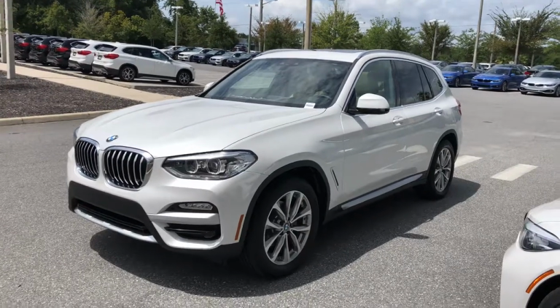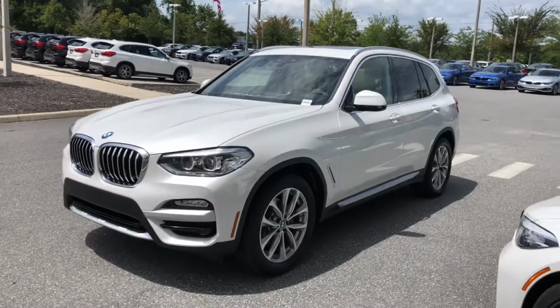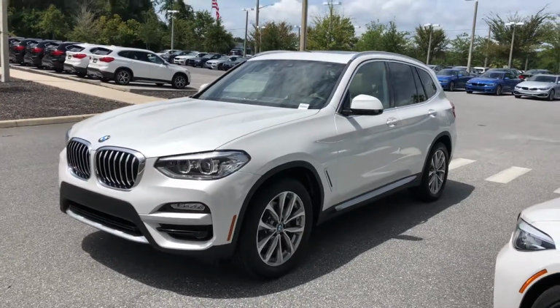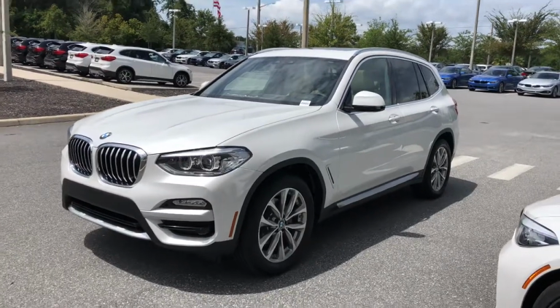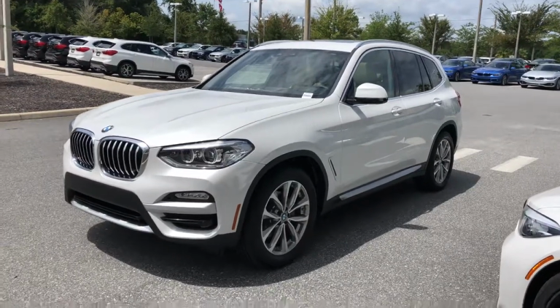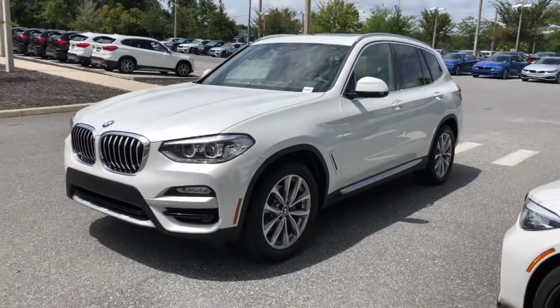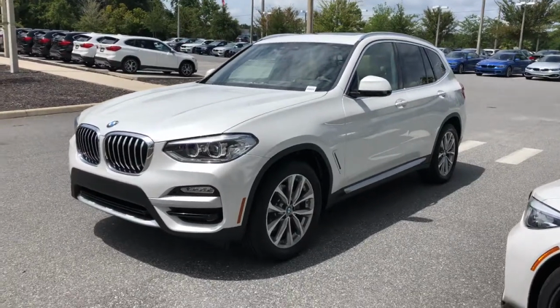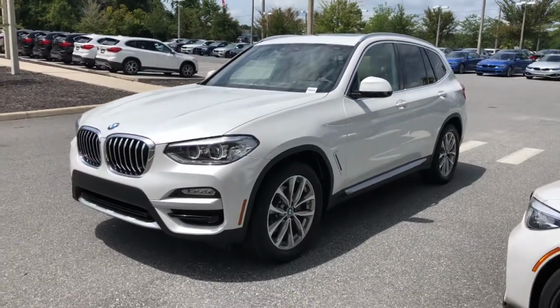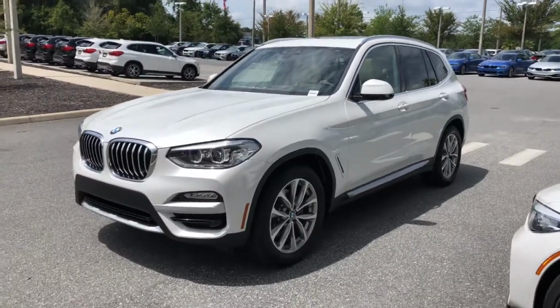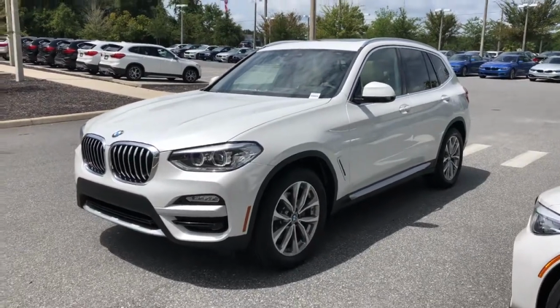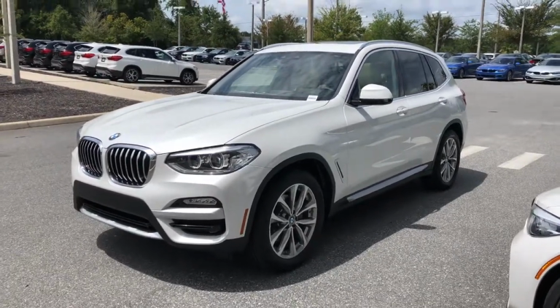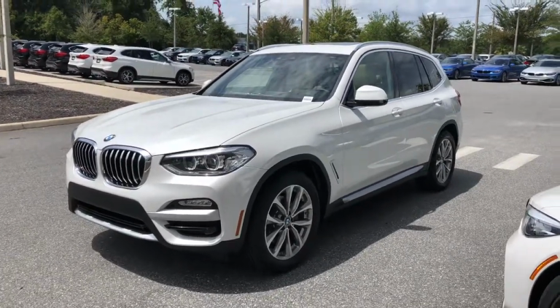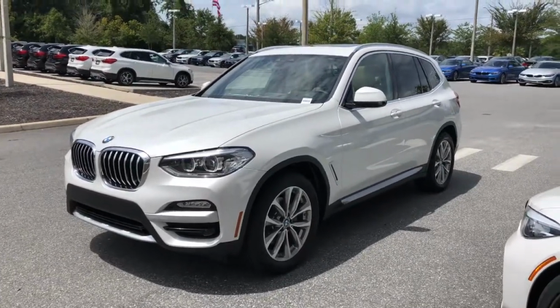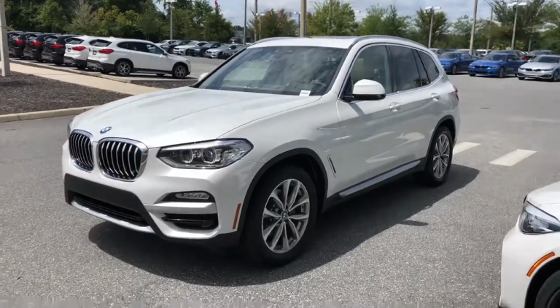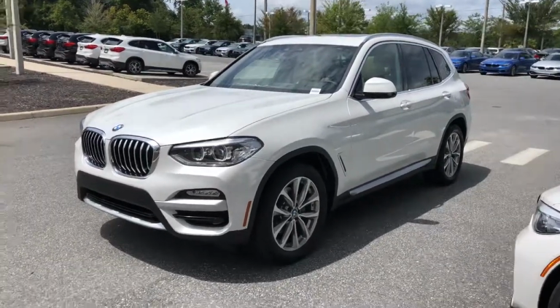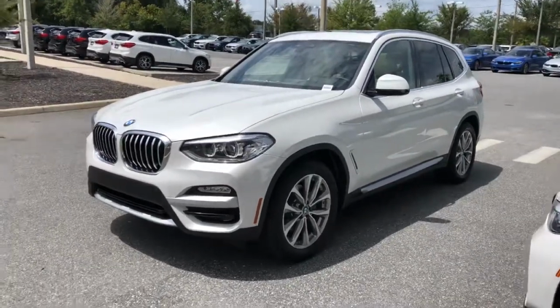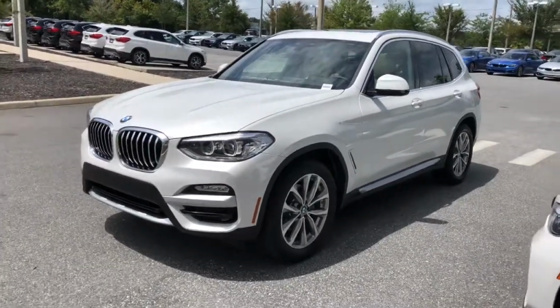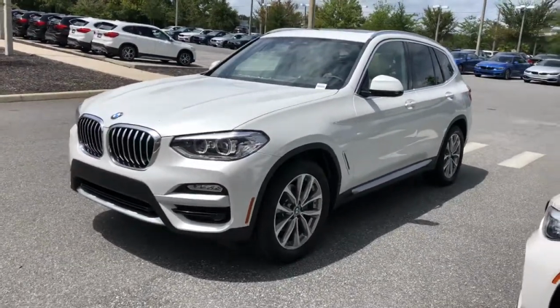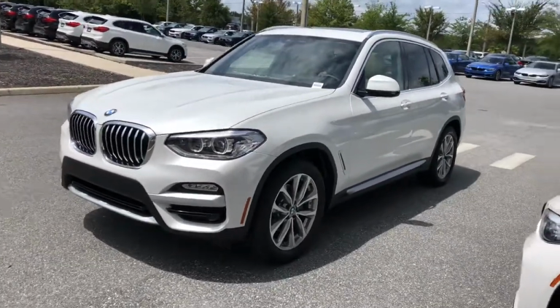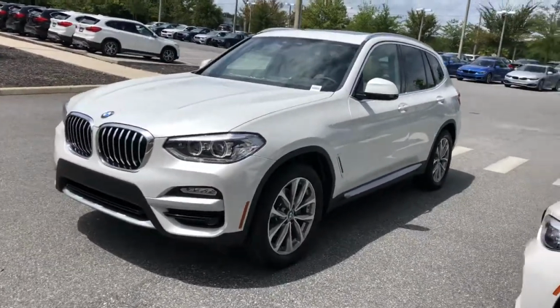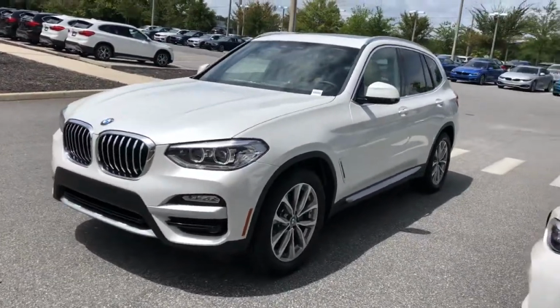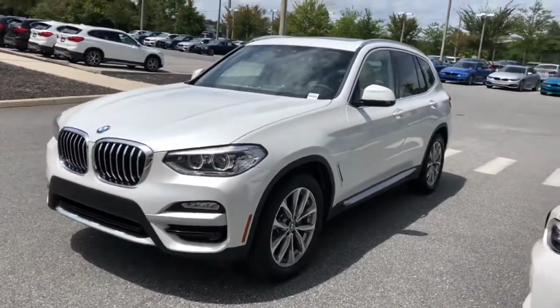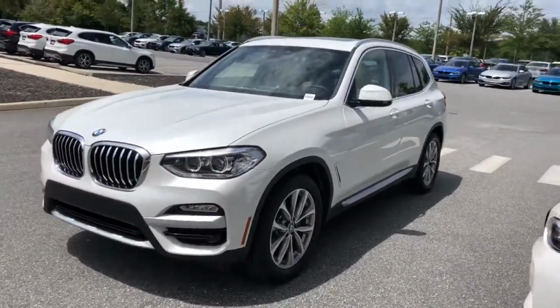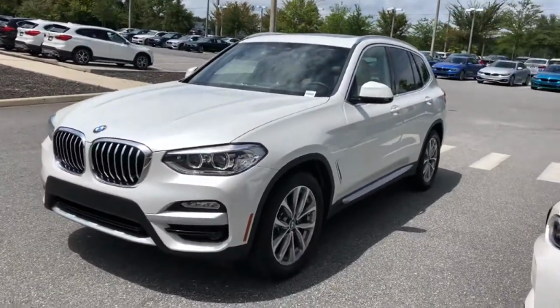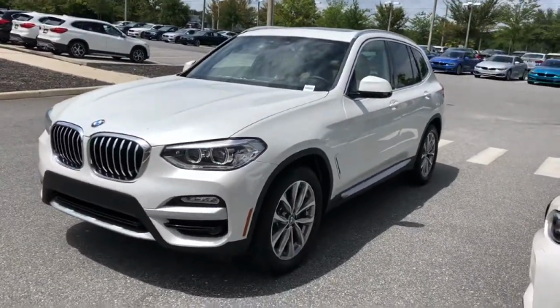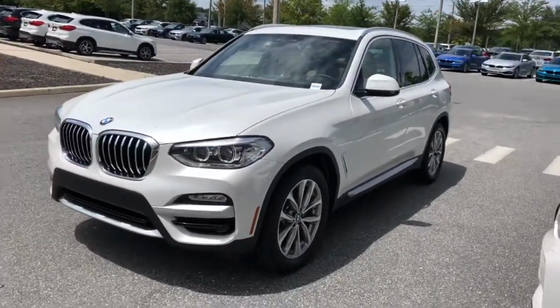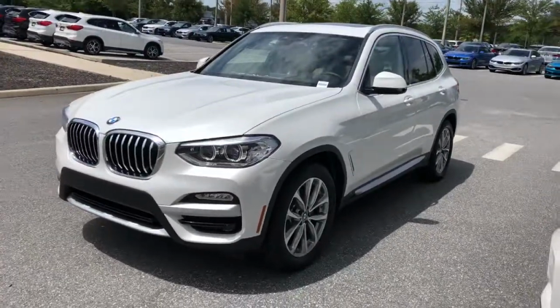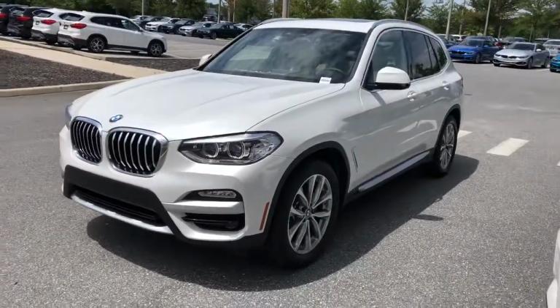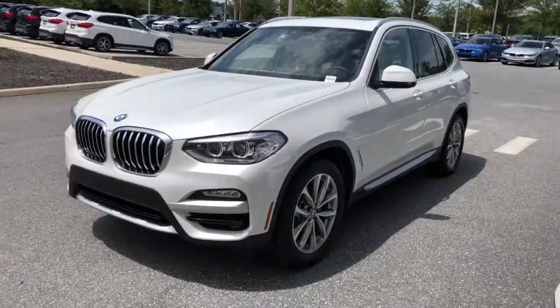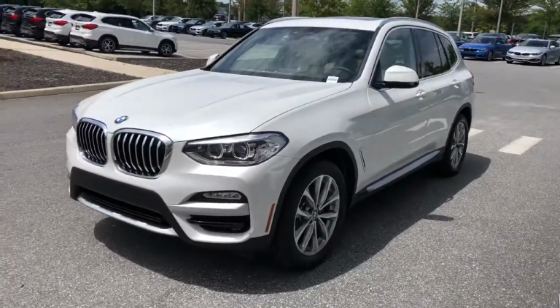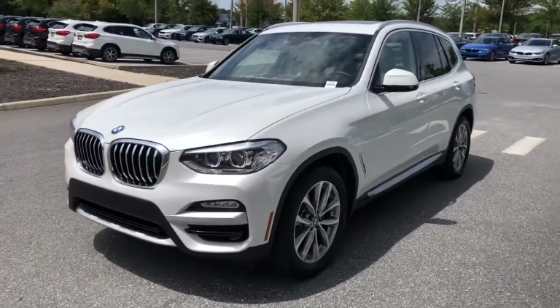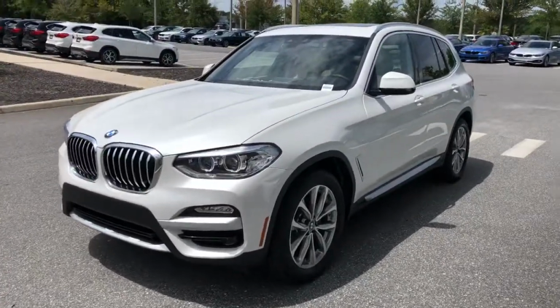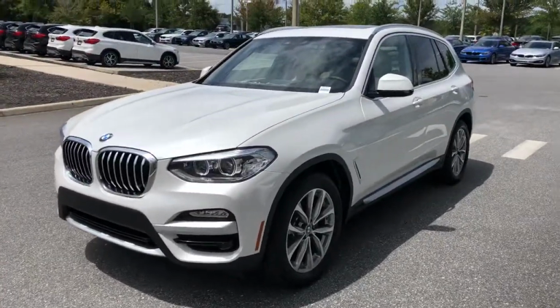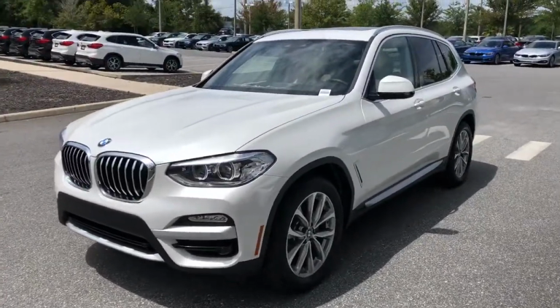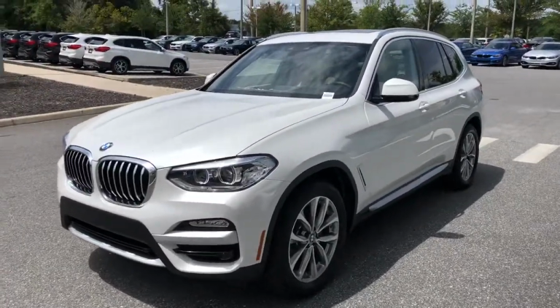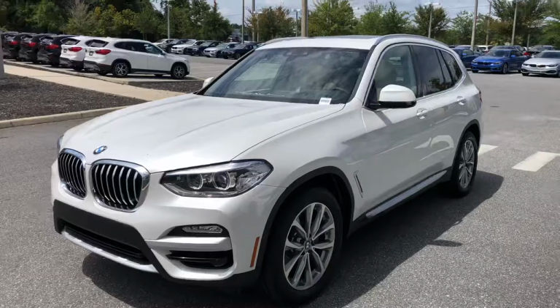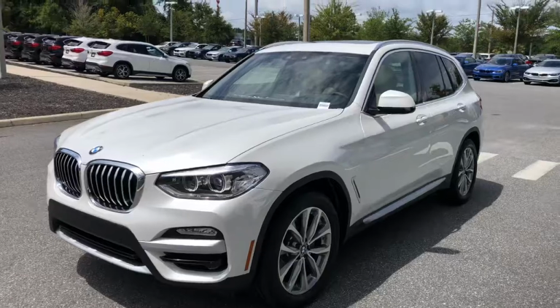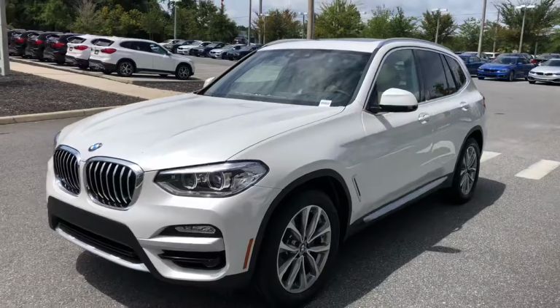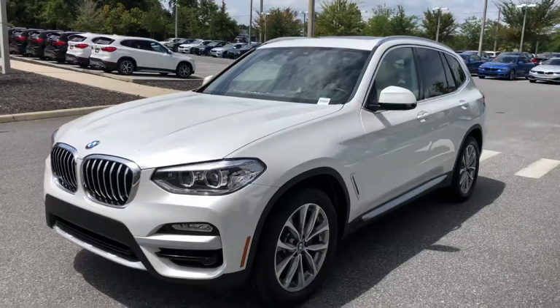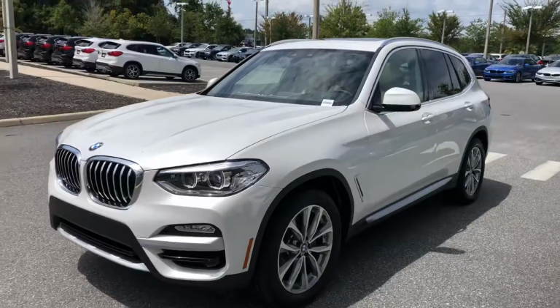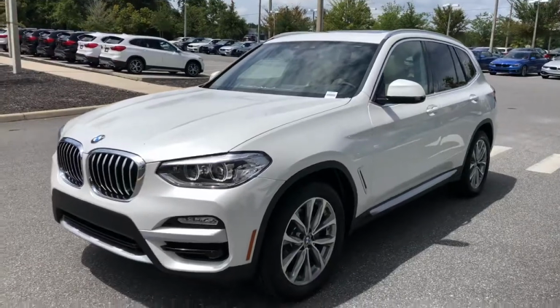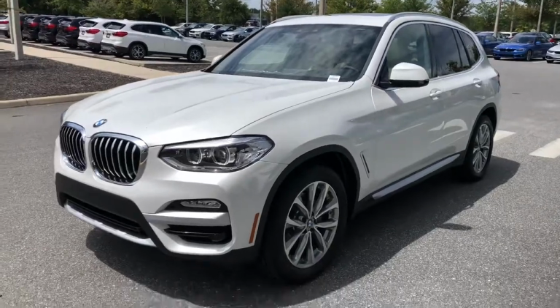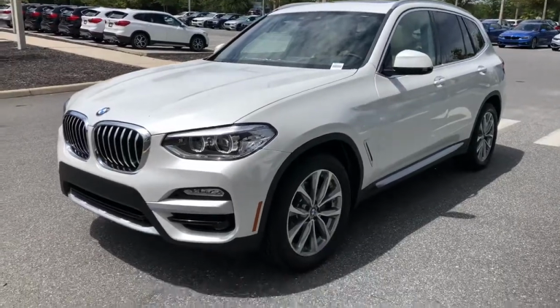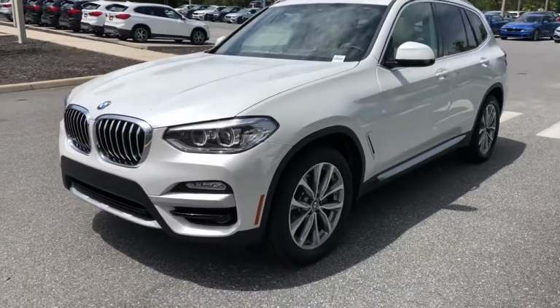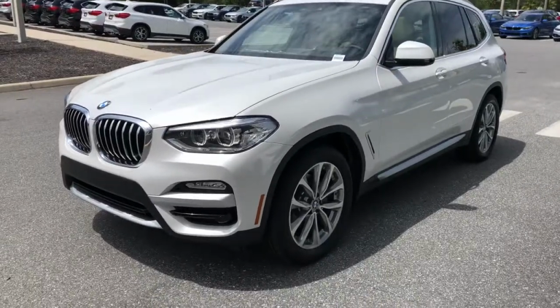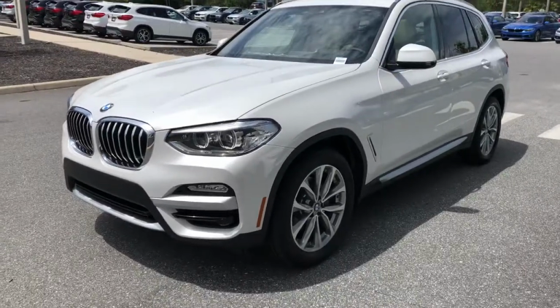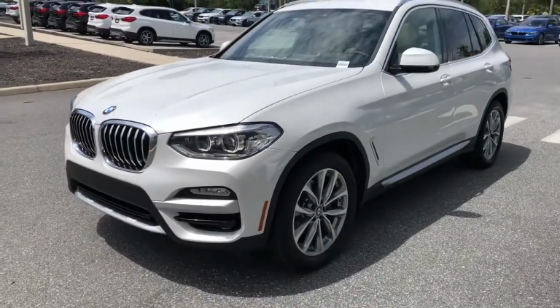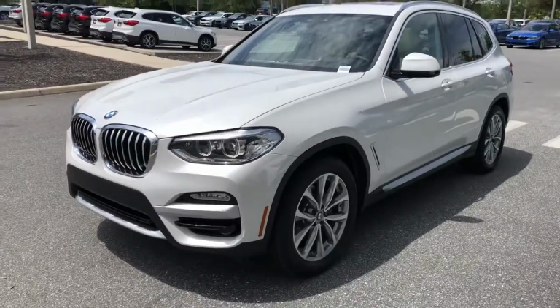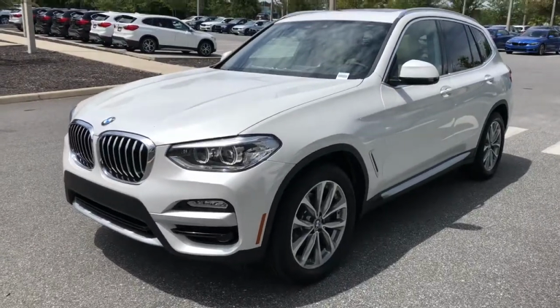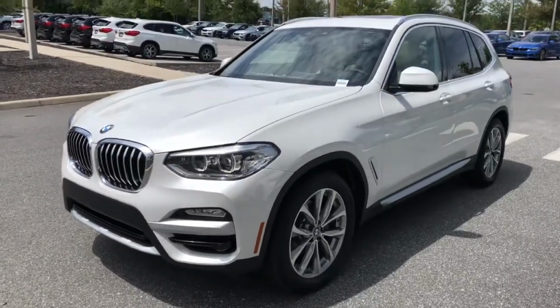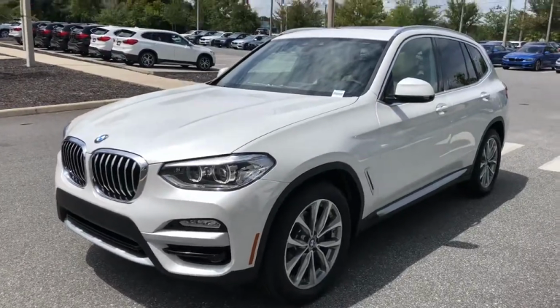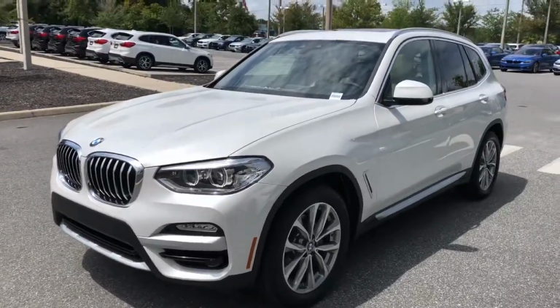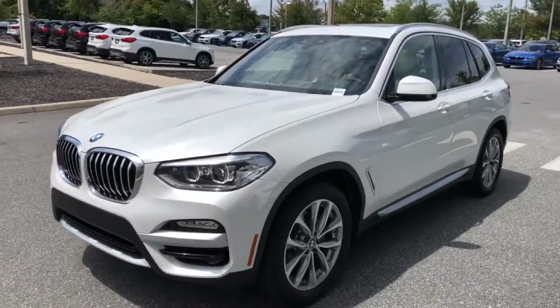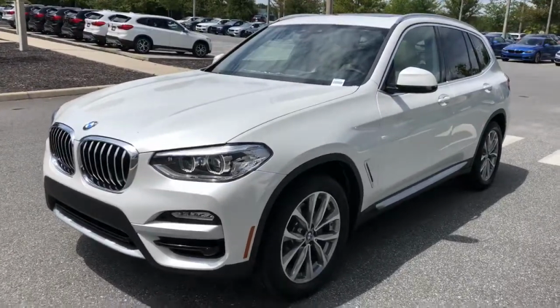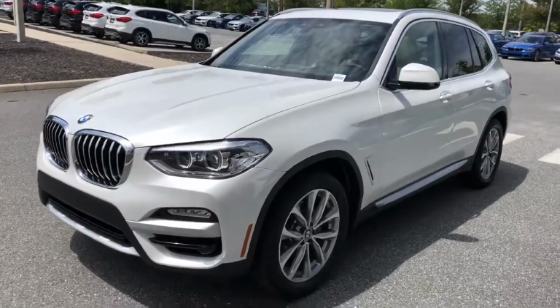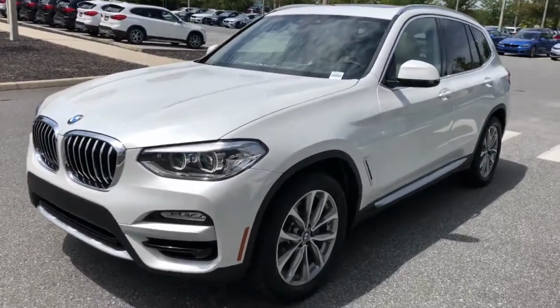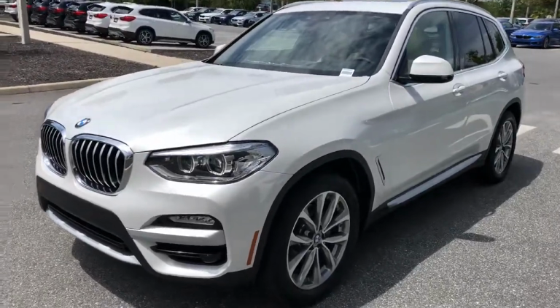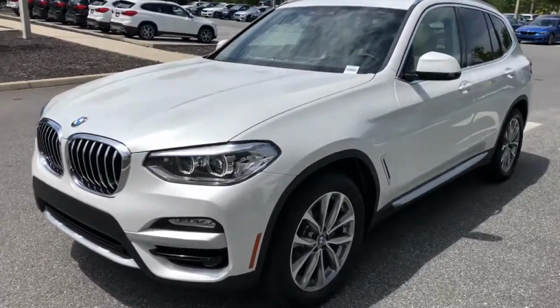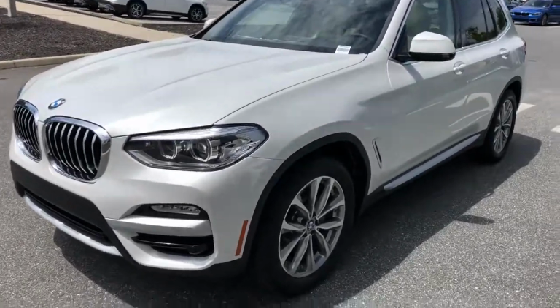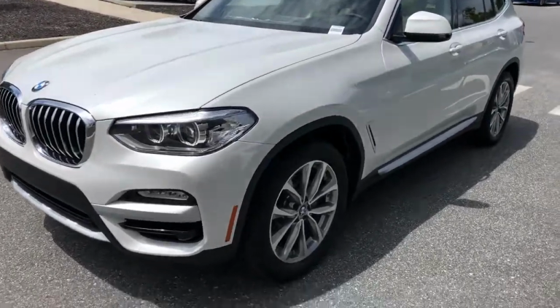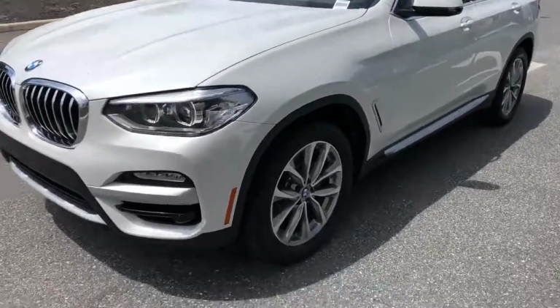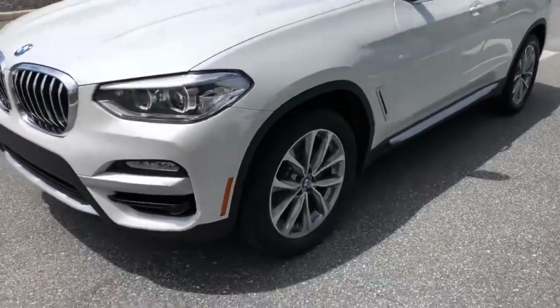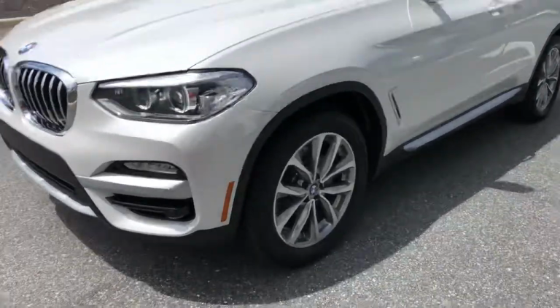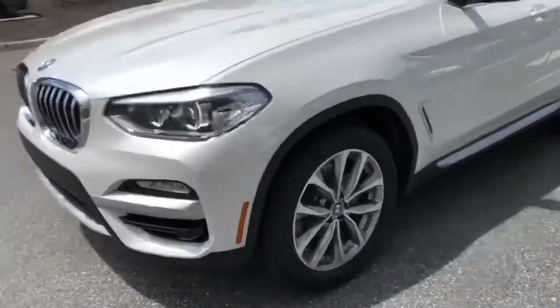Hi, Mr. Soprano. This is Mike Ramisar from B&W Gainesville. I just want to make a quick video. This is the Mineral White X3 we told you we have.